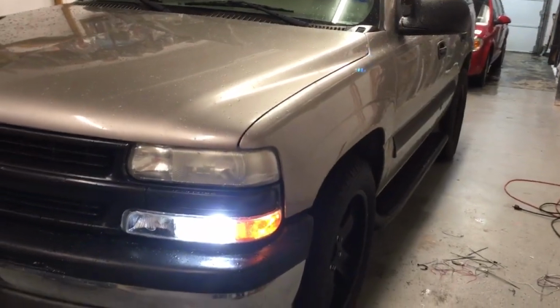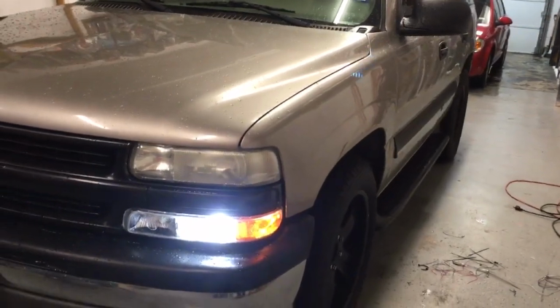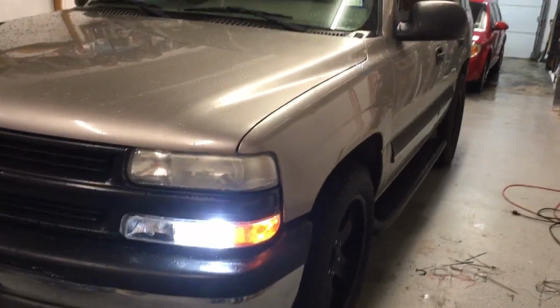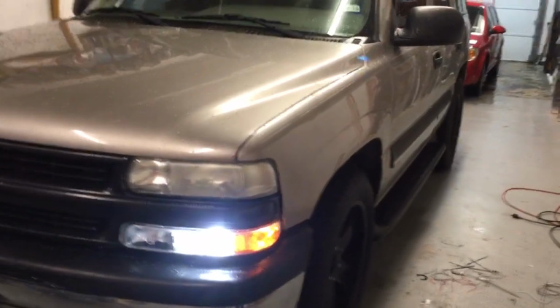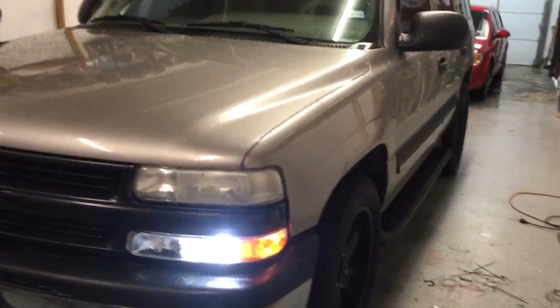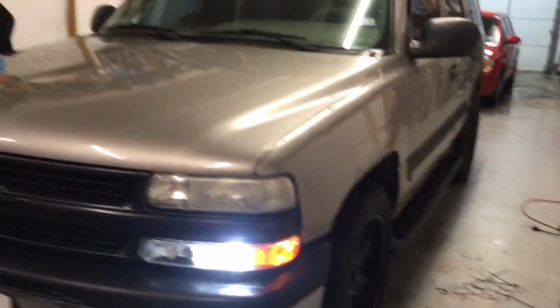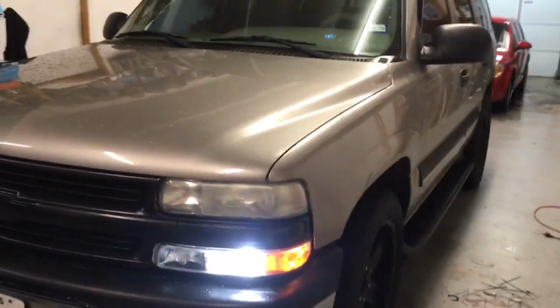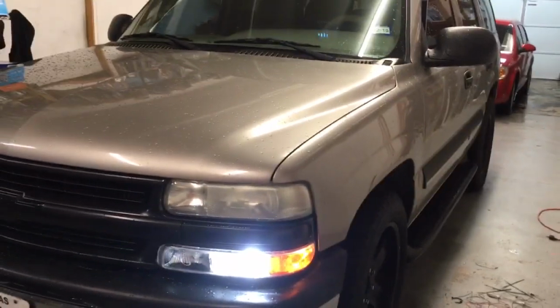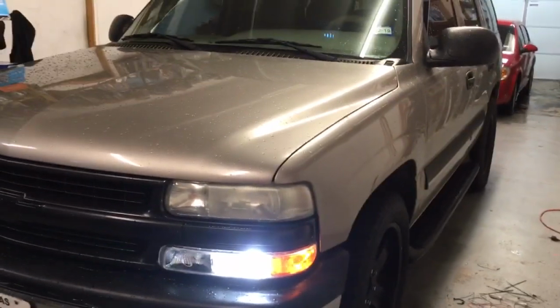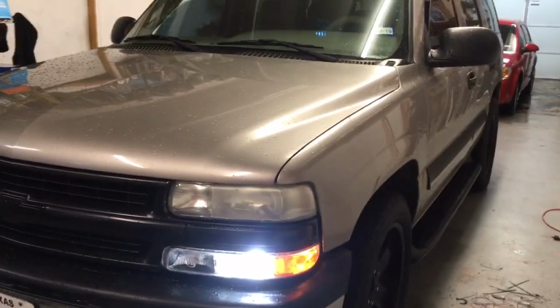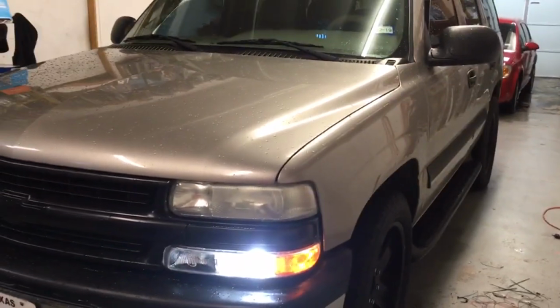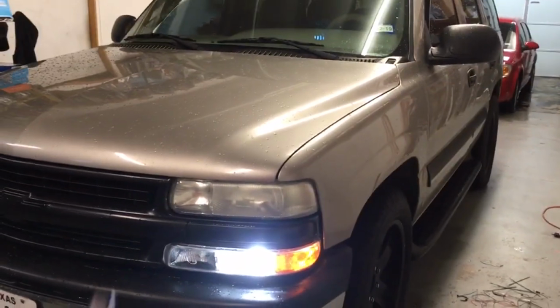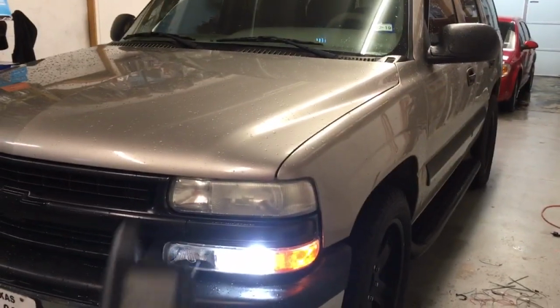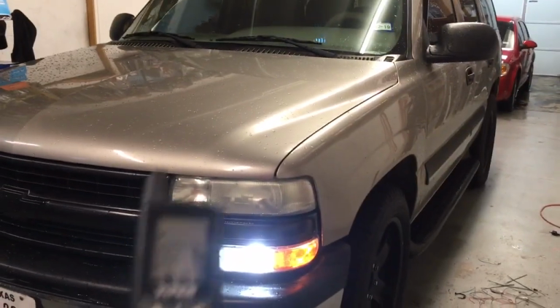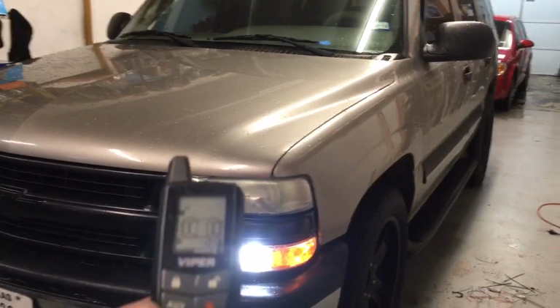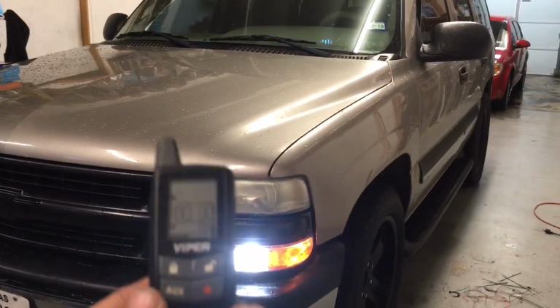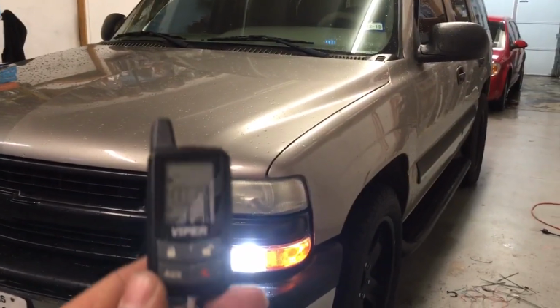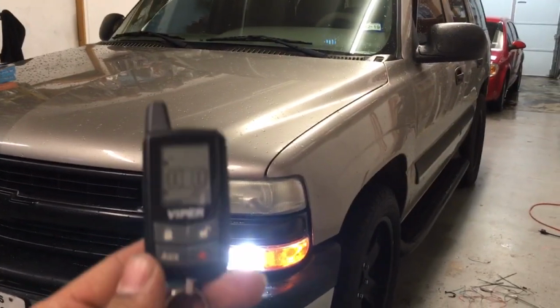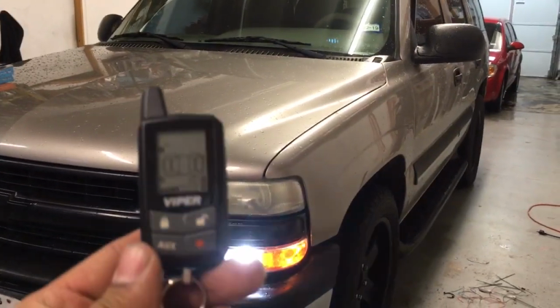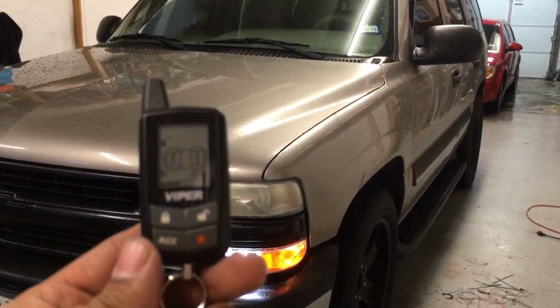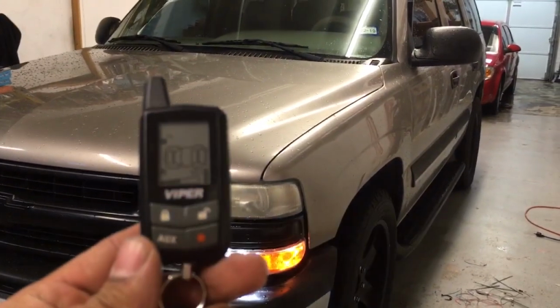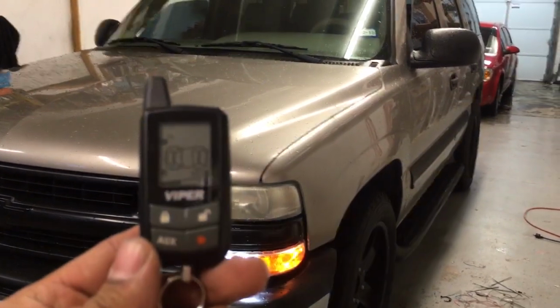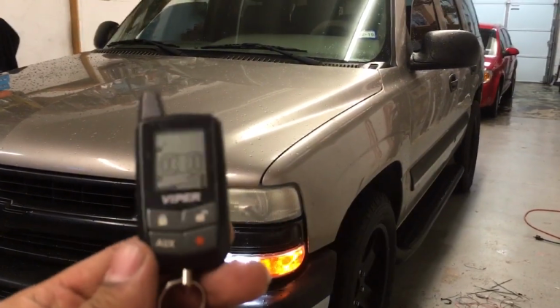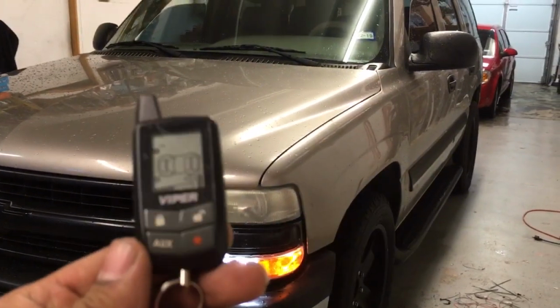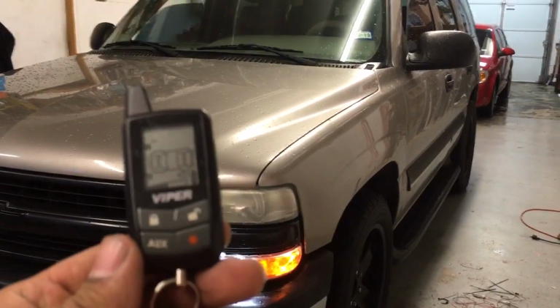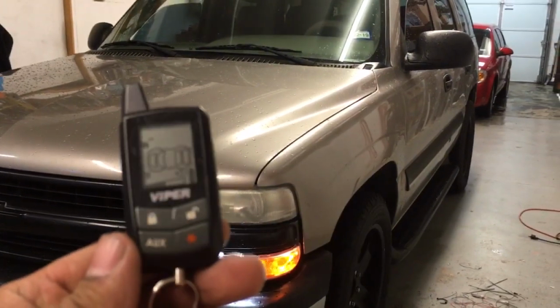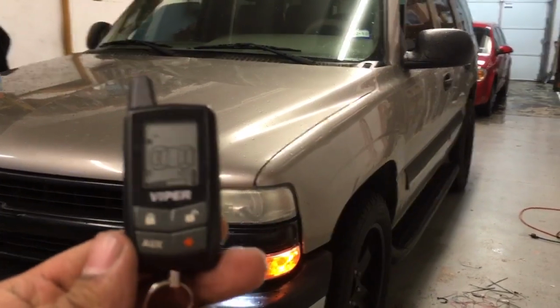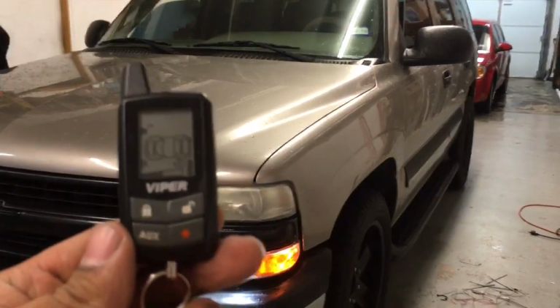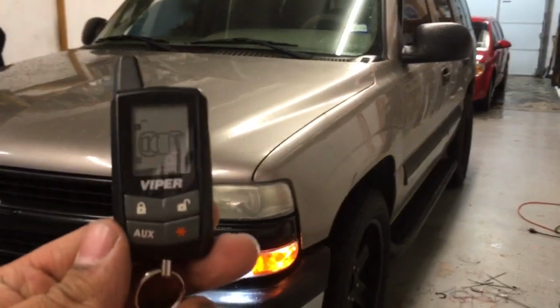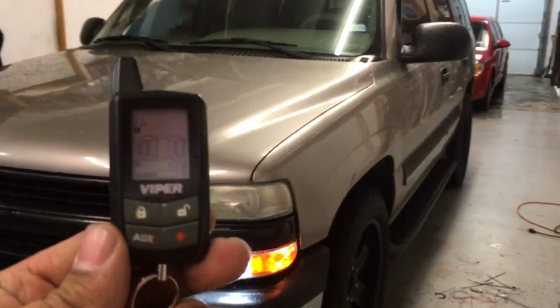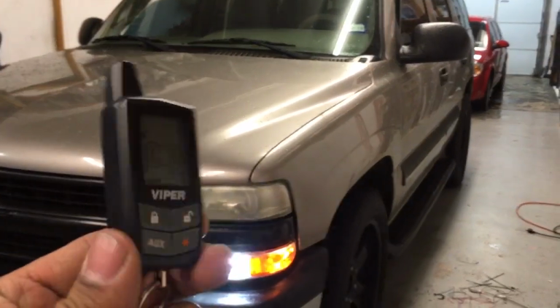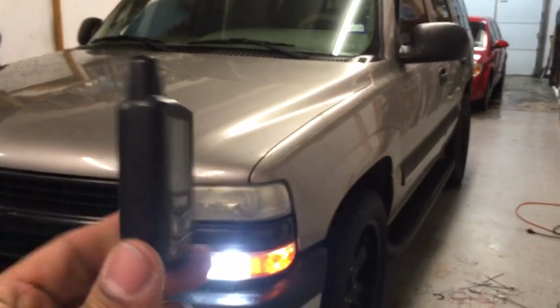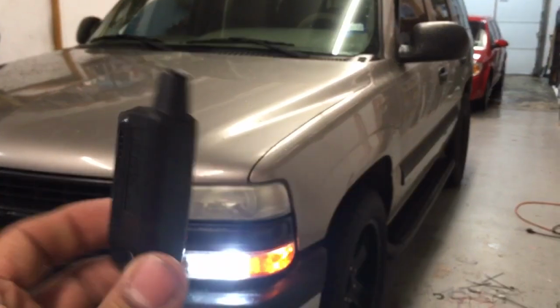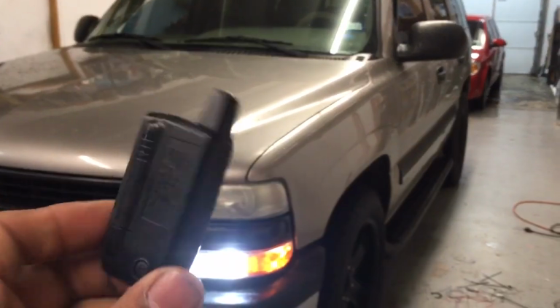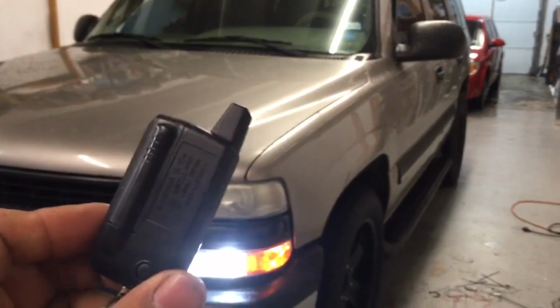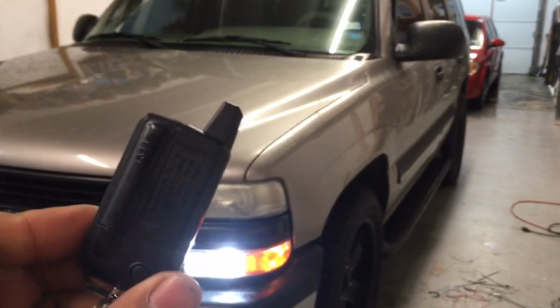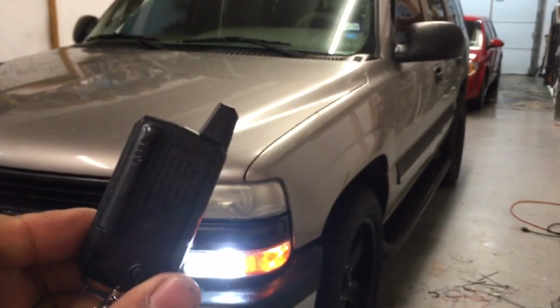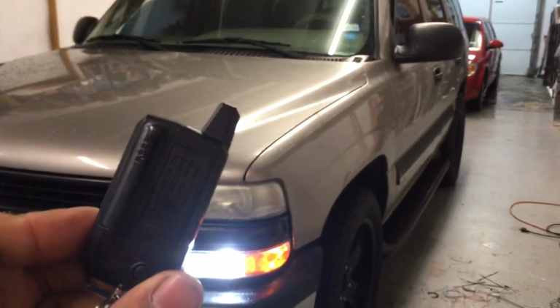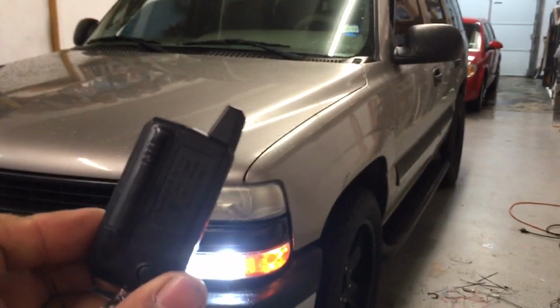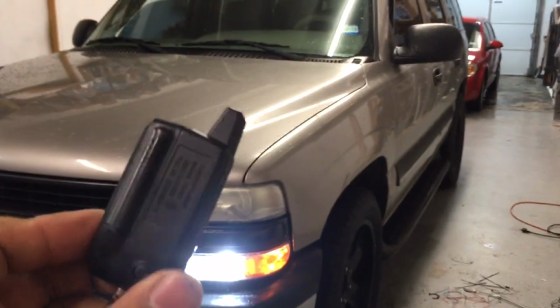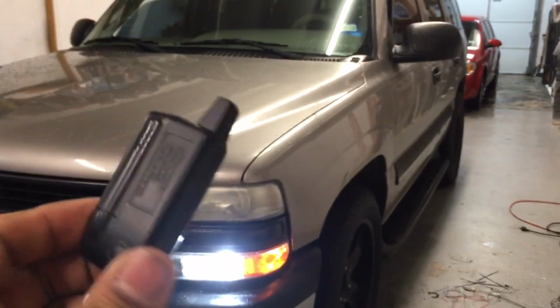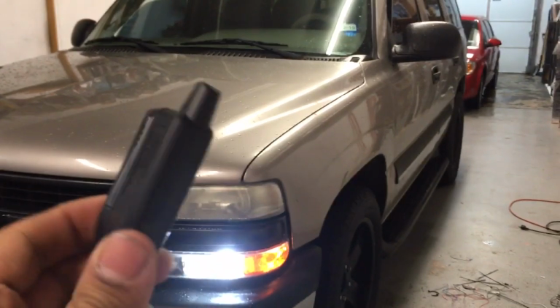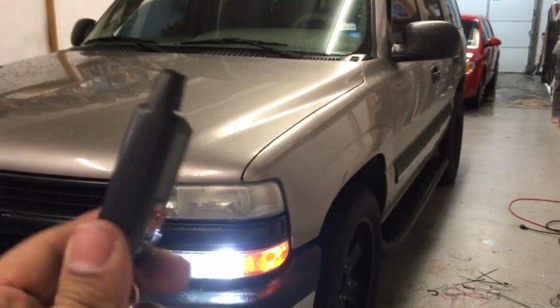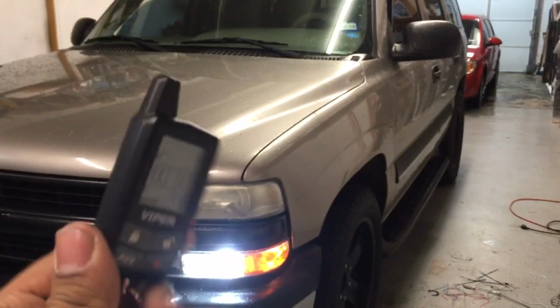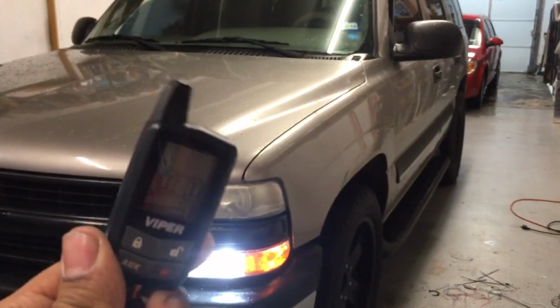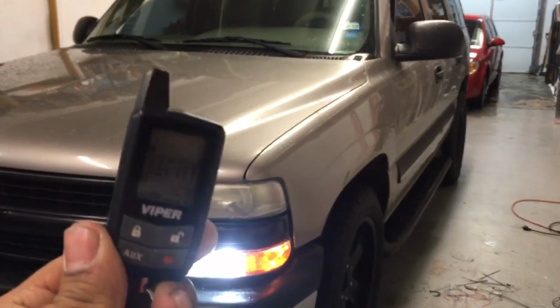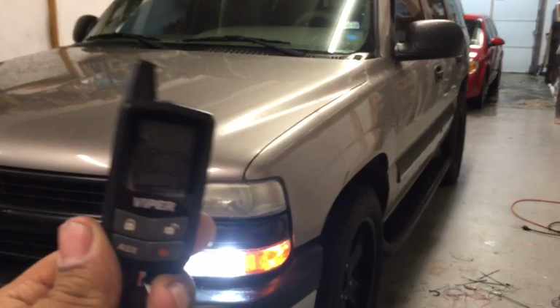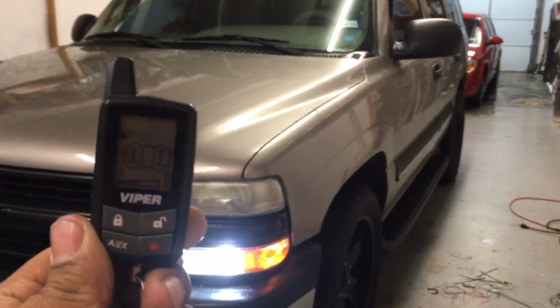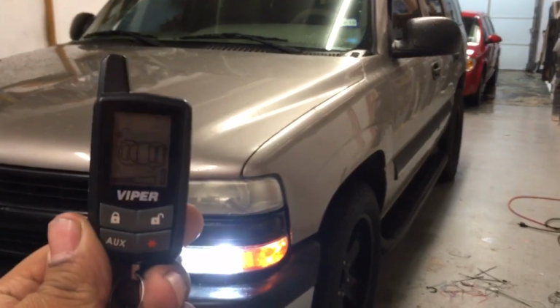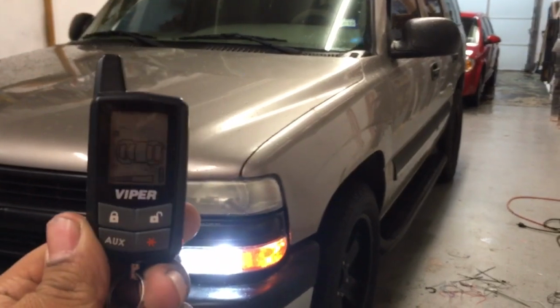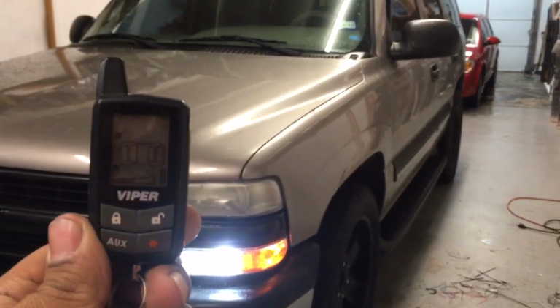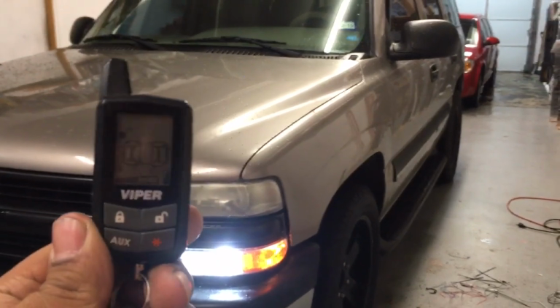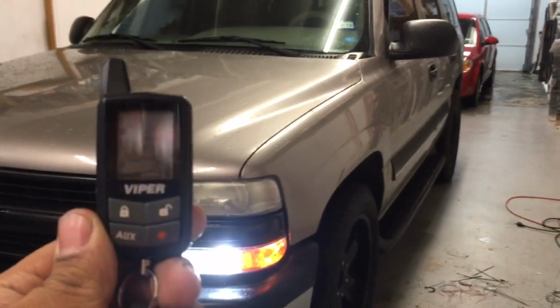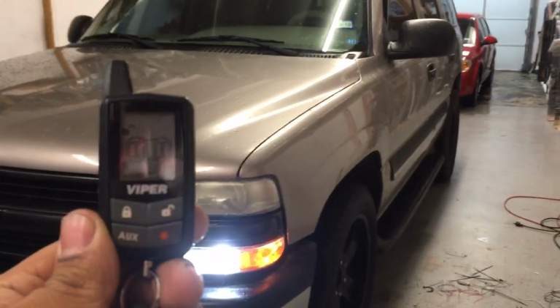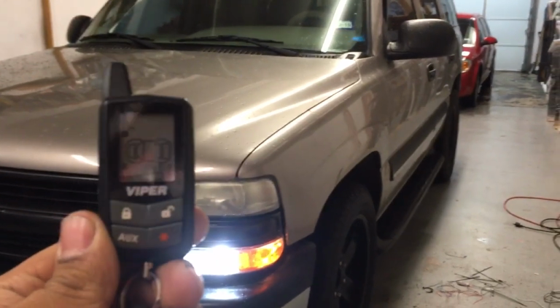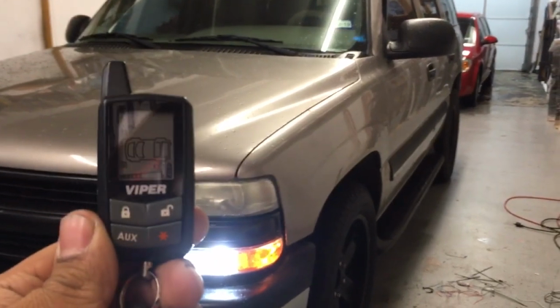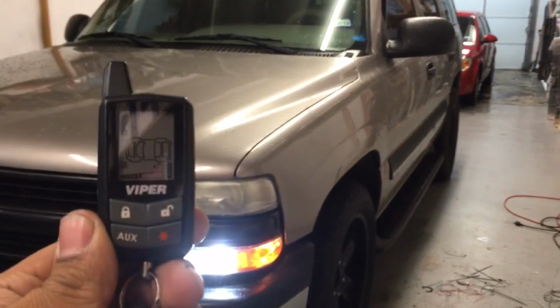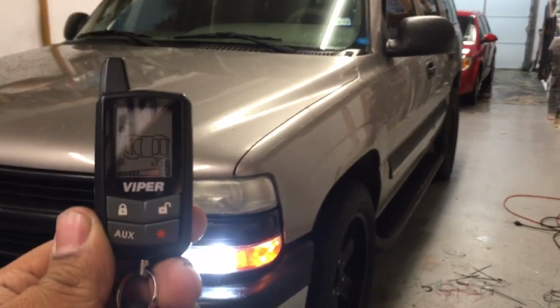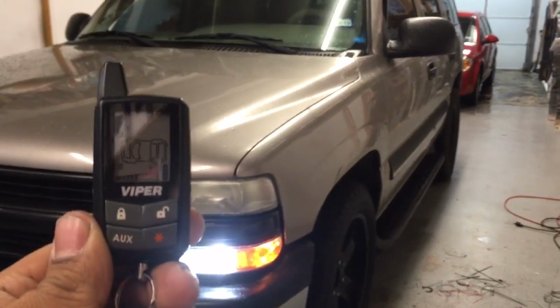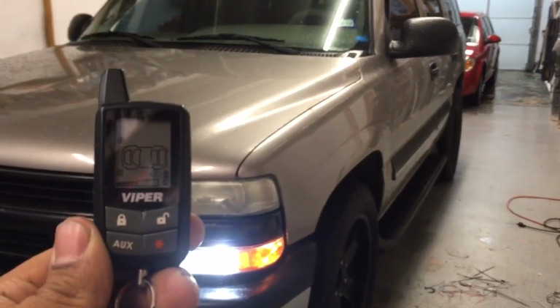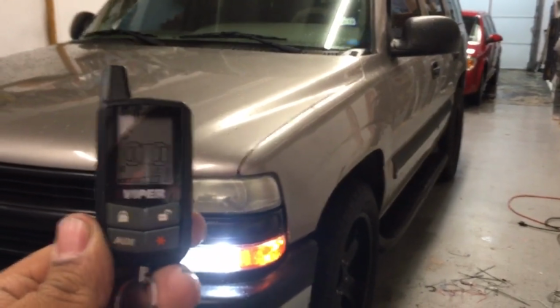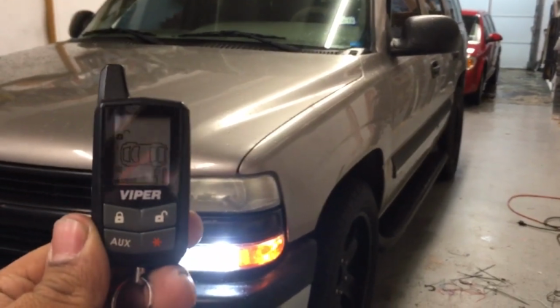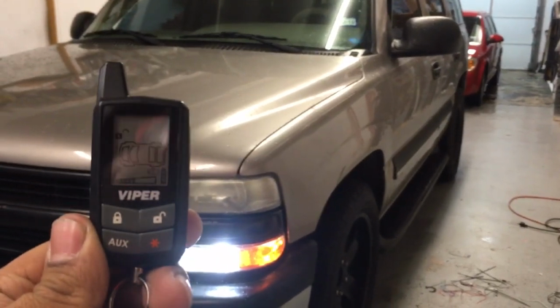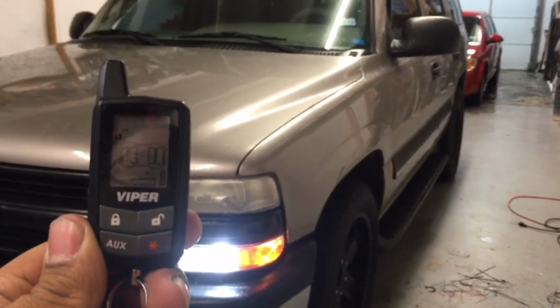This one's all set and ready to go. Viper 5305V — remote start, lock, and unlock with alarm.